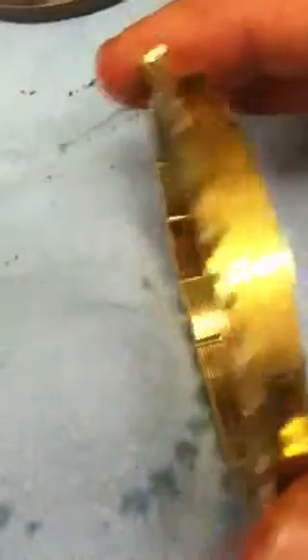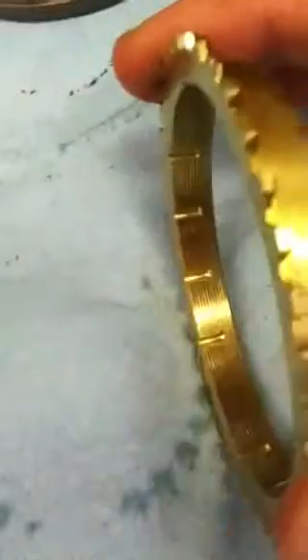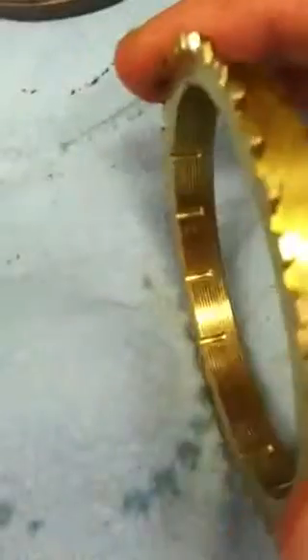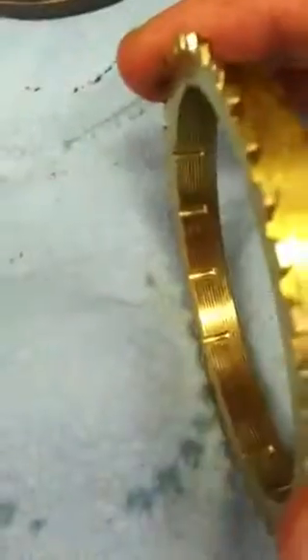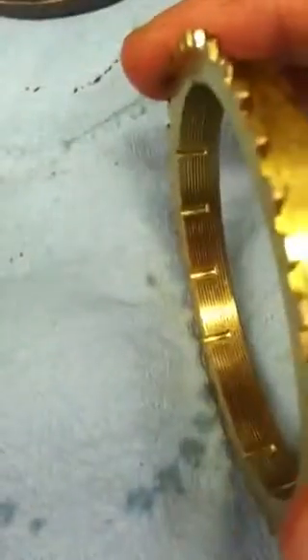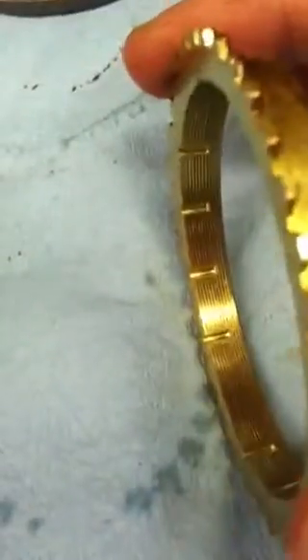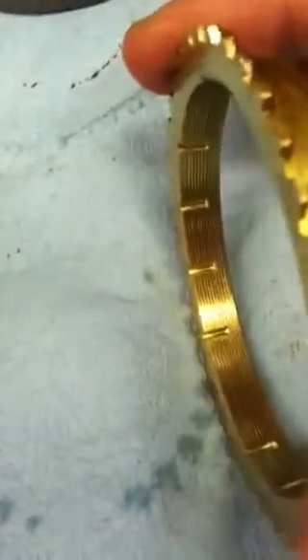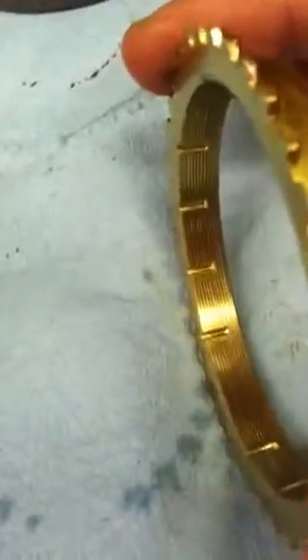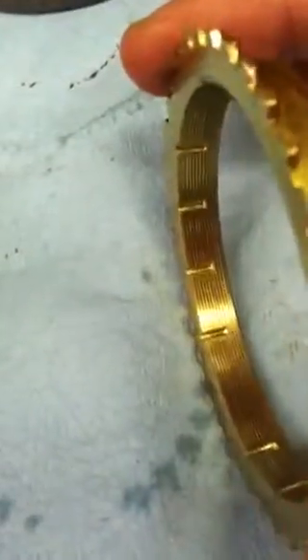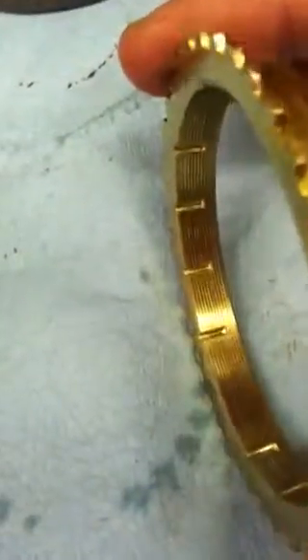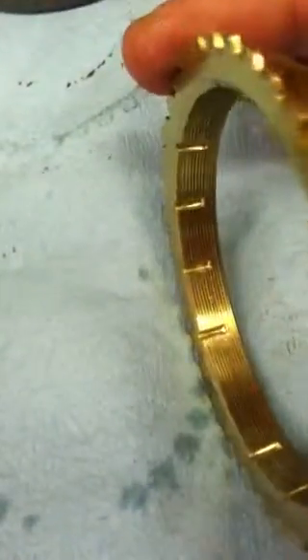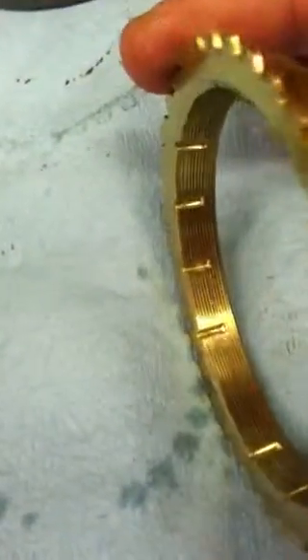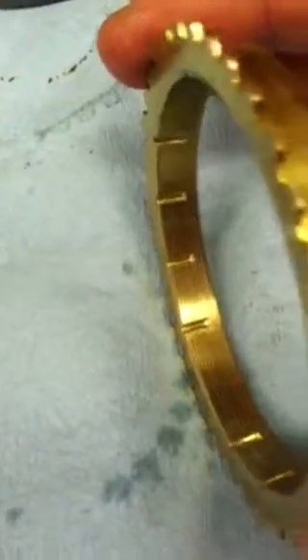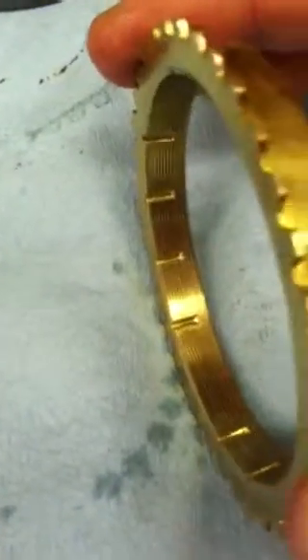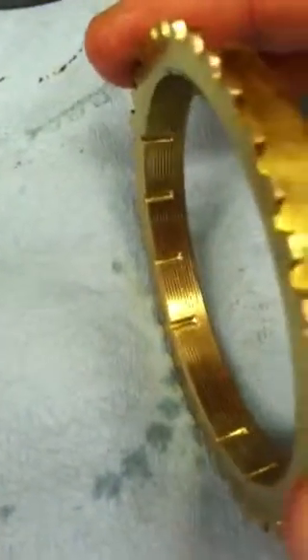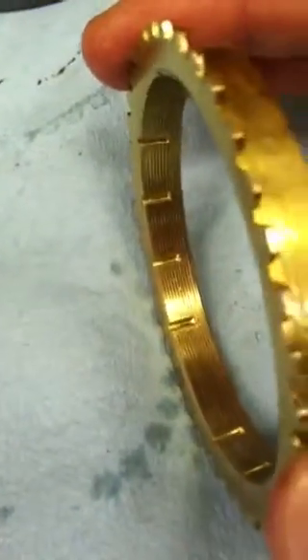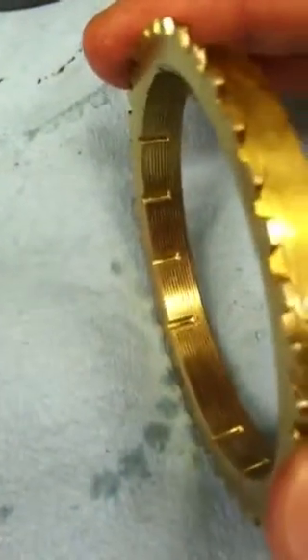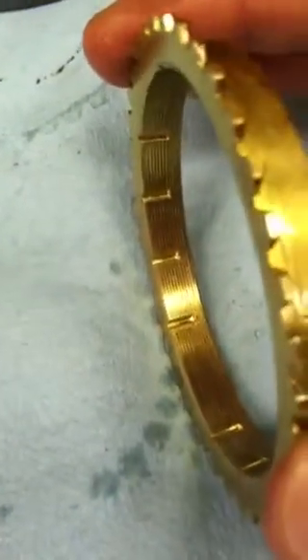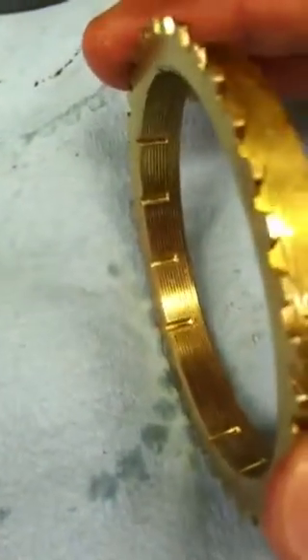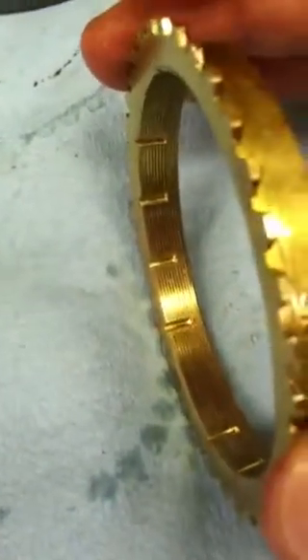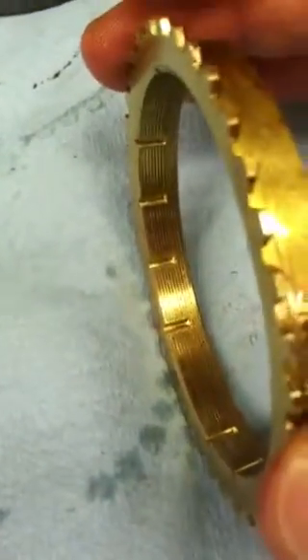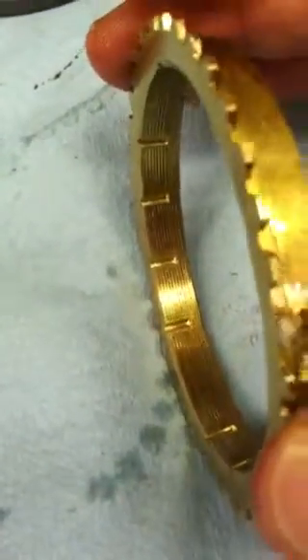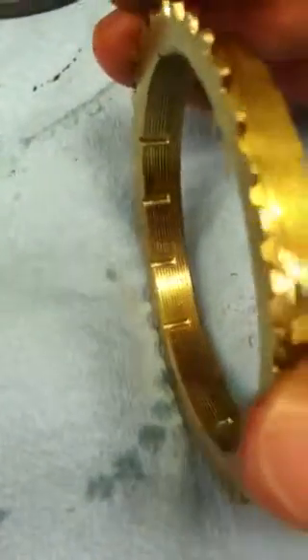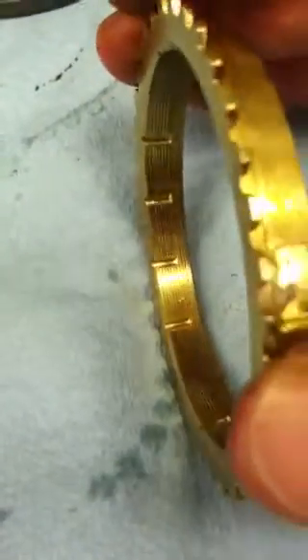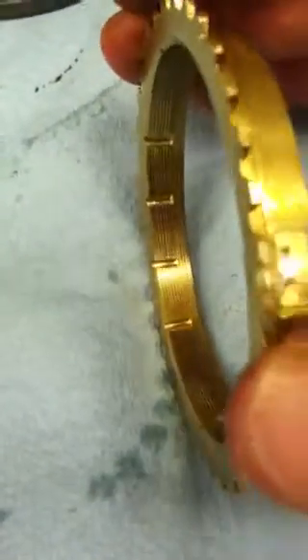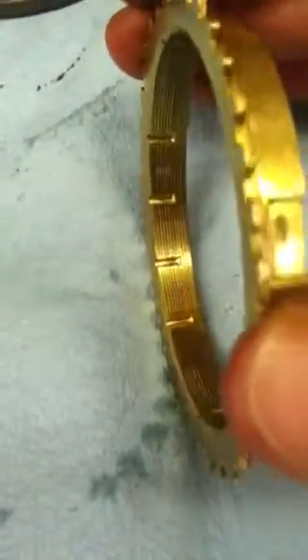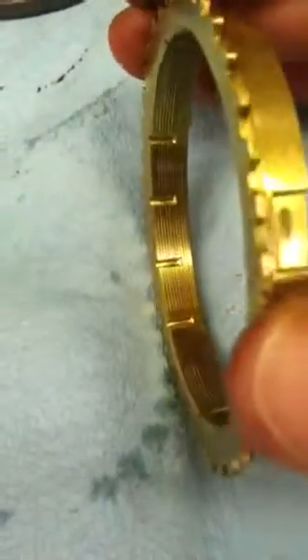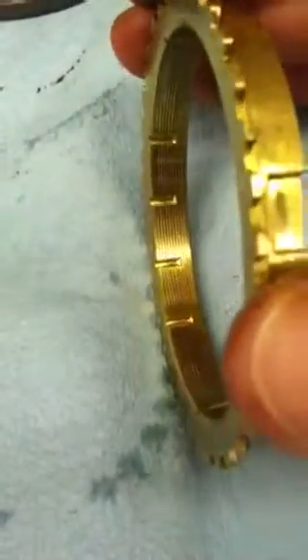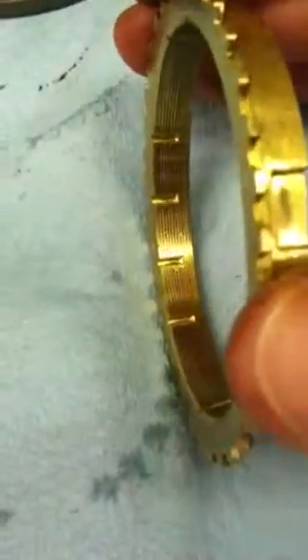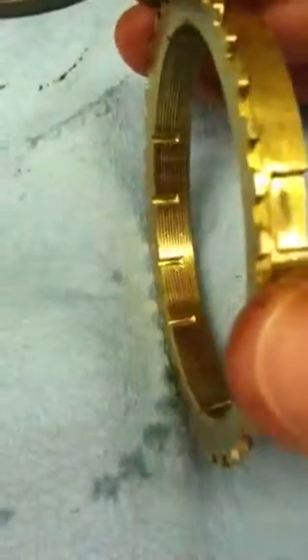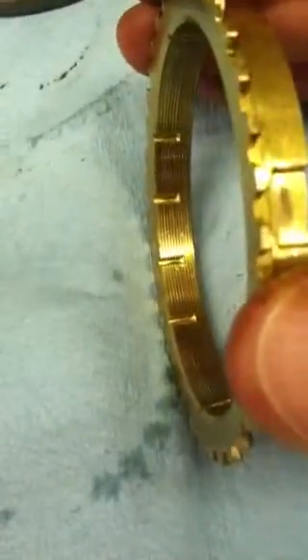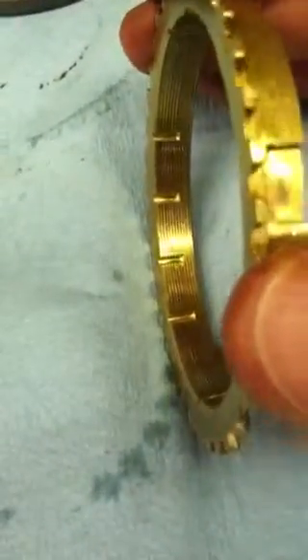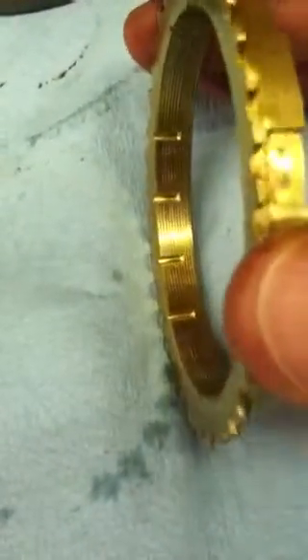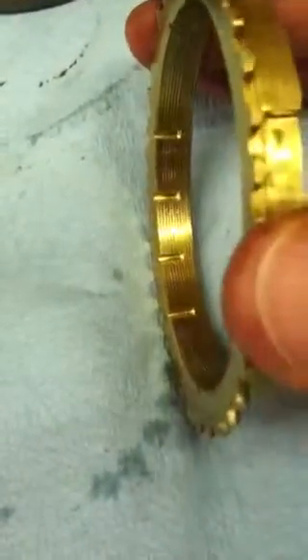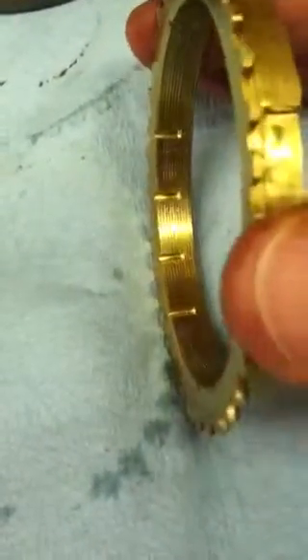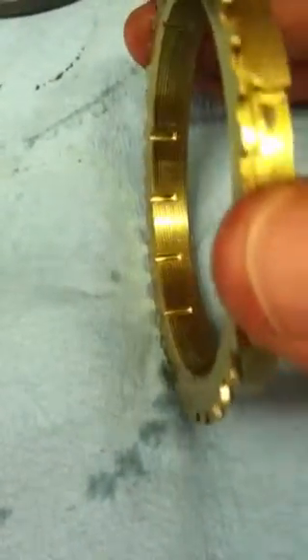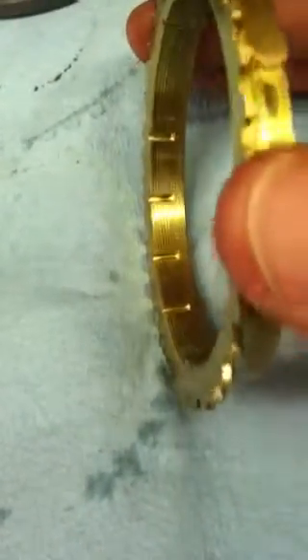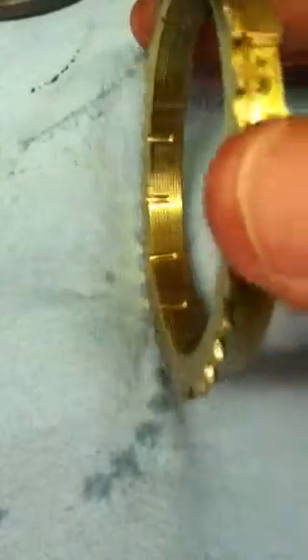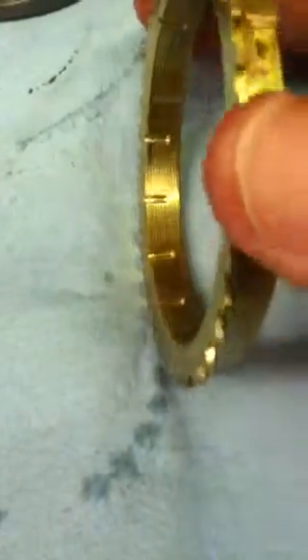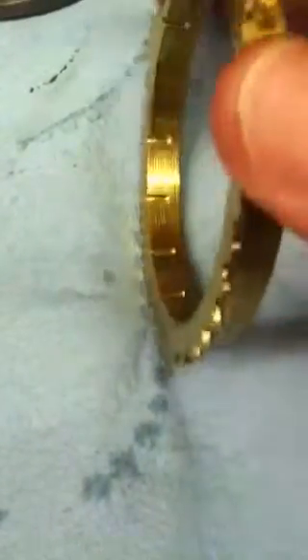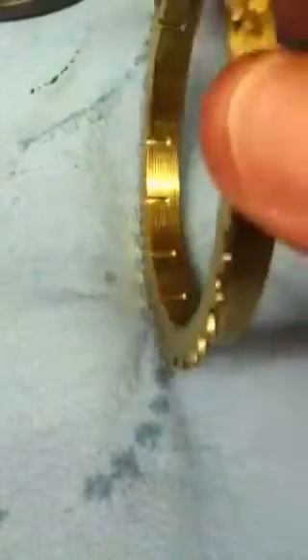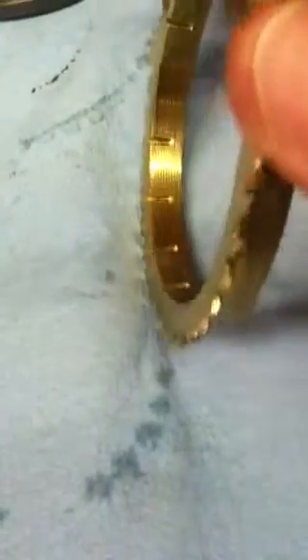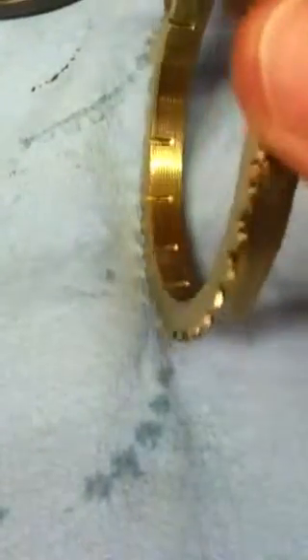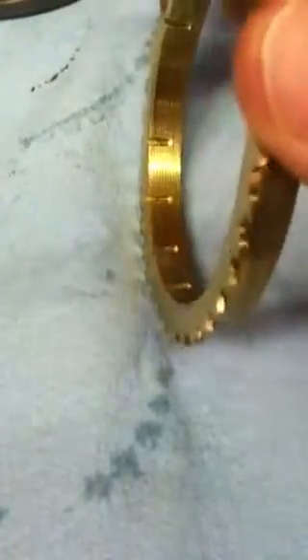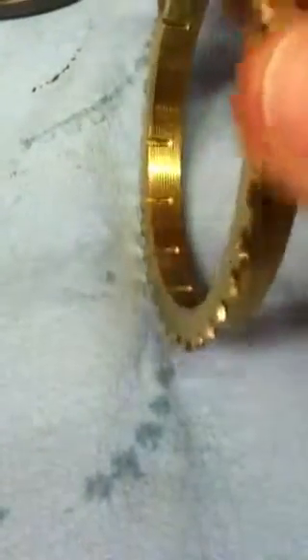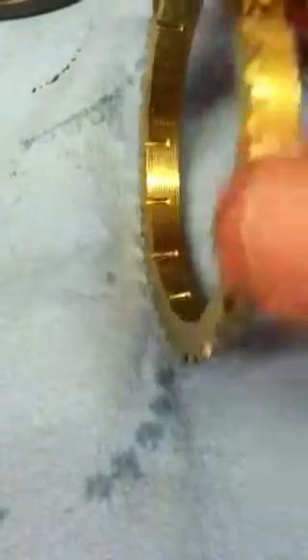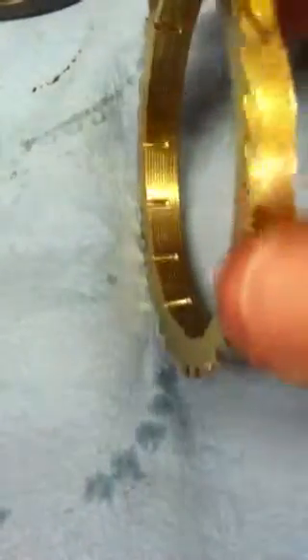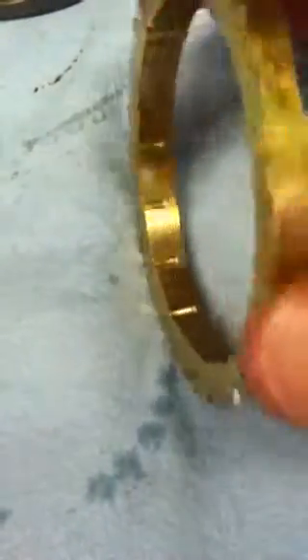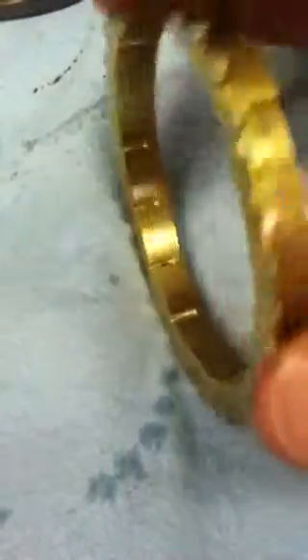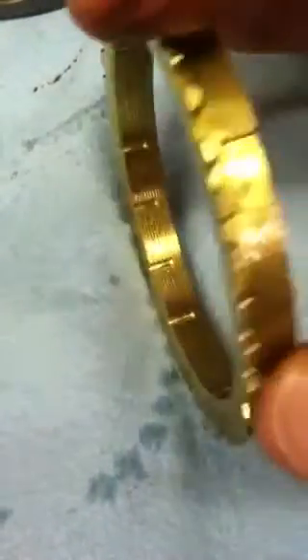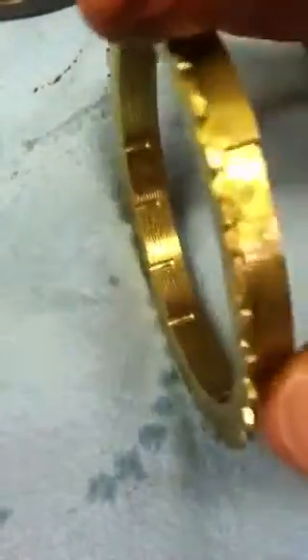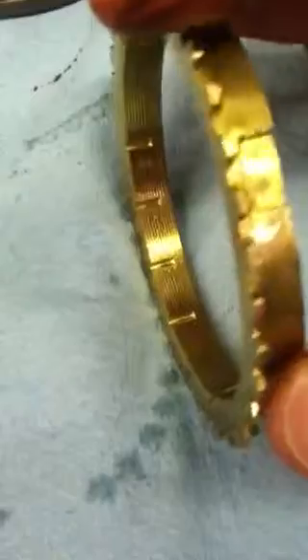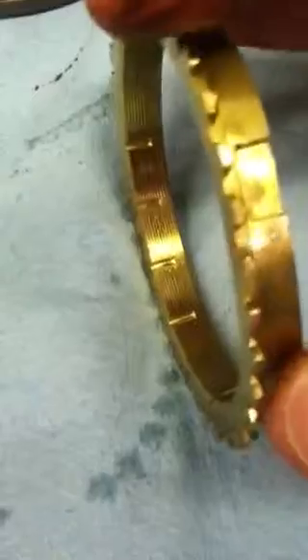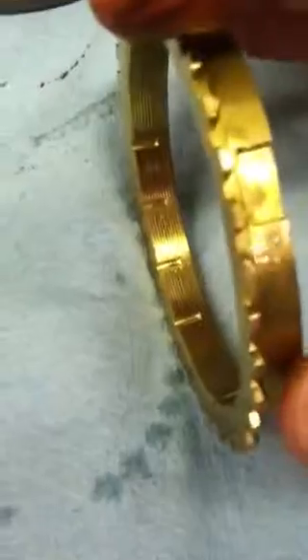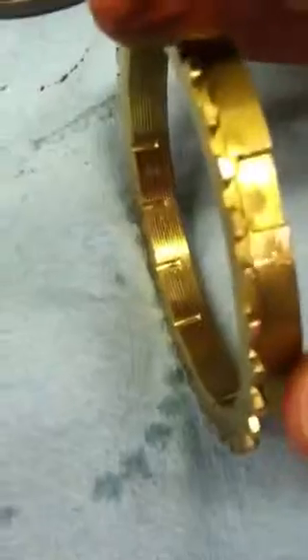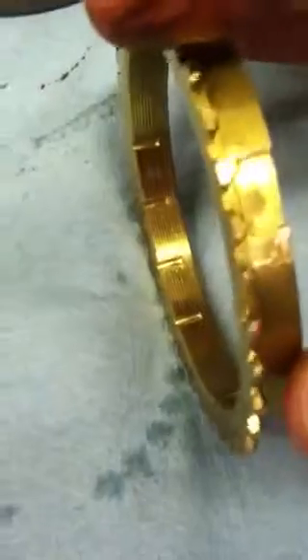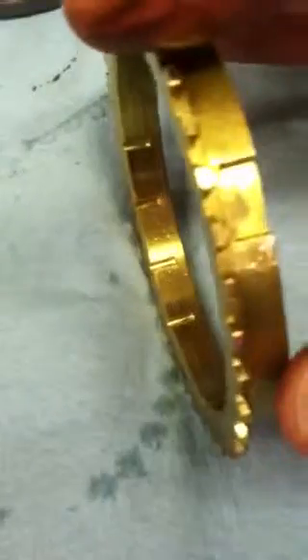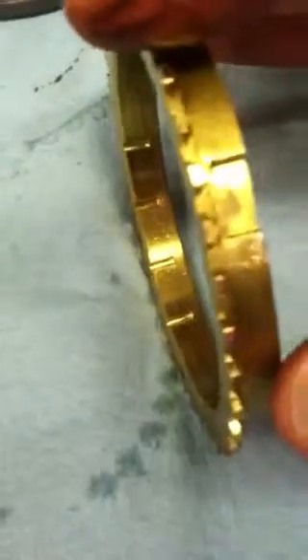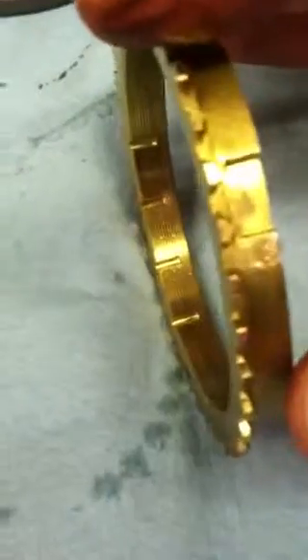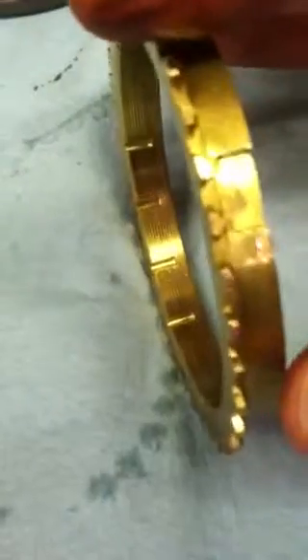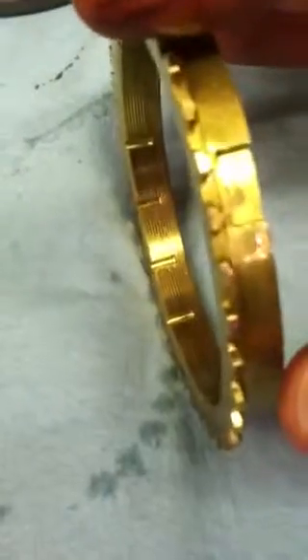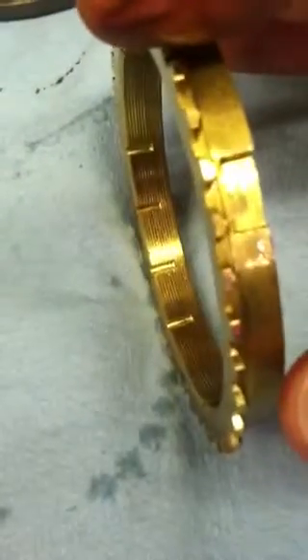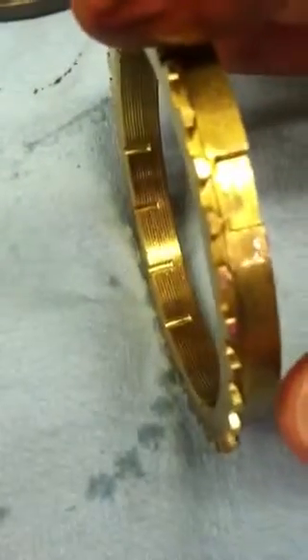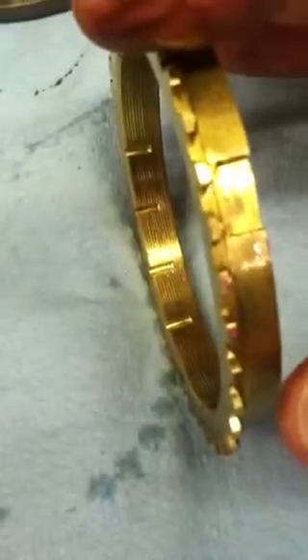I'm going to look at this ring a little closer here in a minute and see if it actually has a crack in it. I'm going to try to pull it apart, basically.